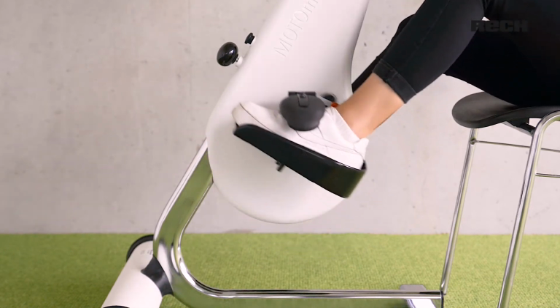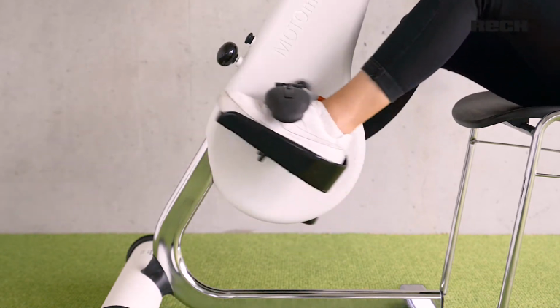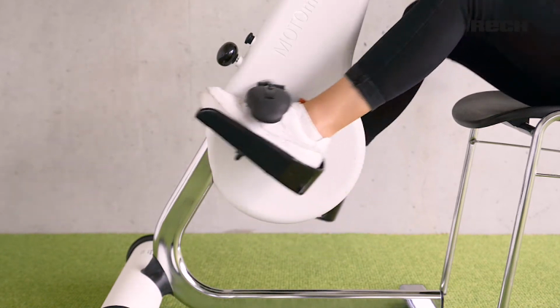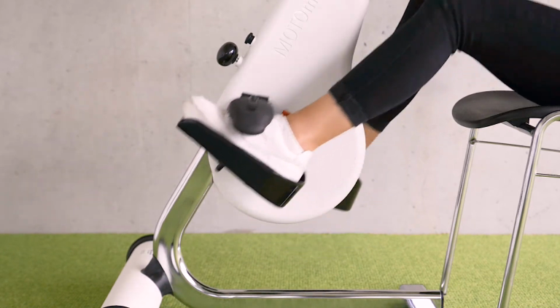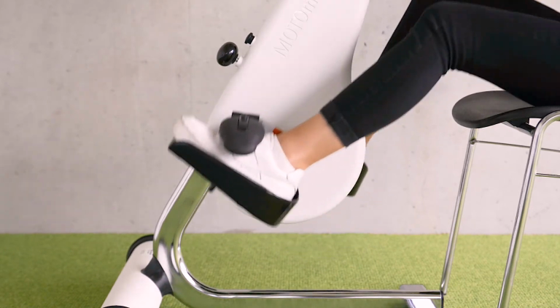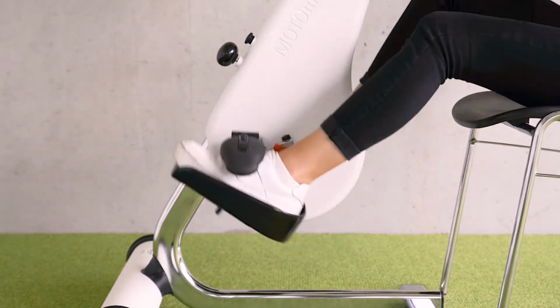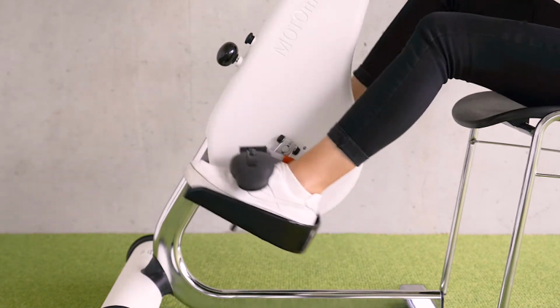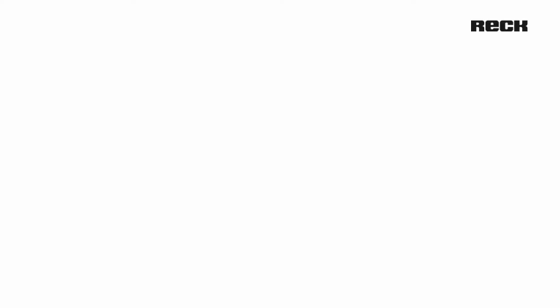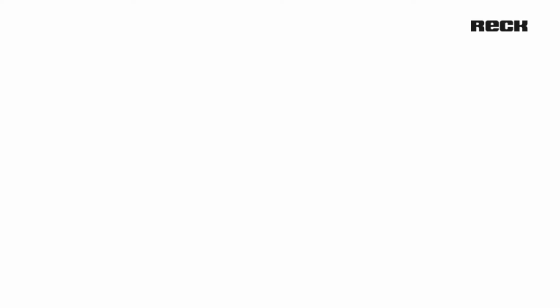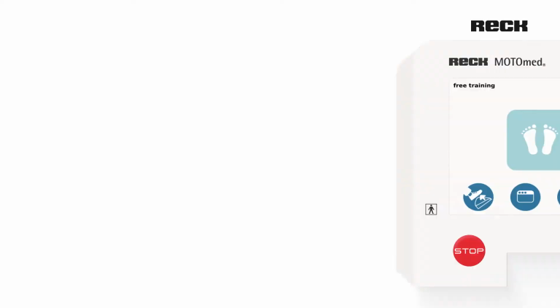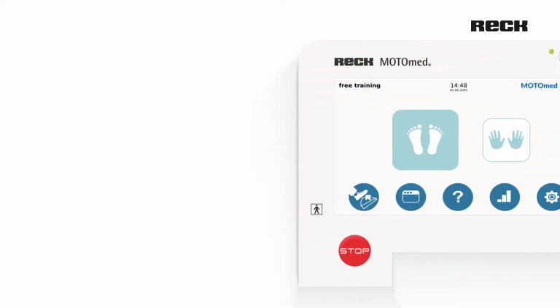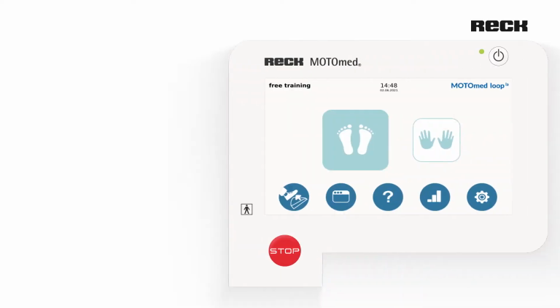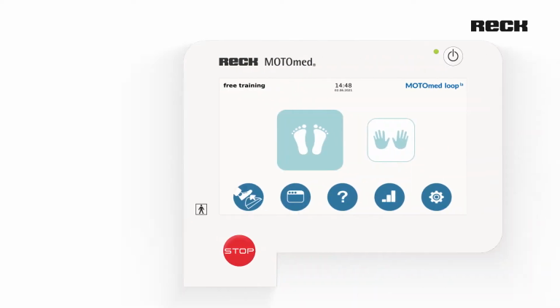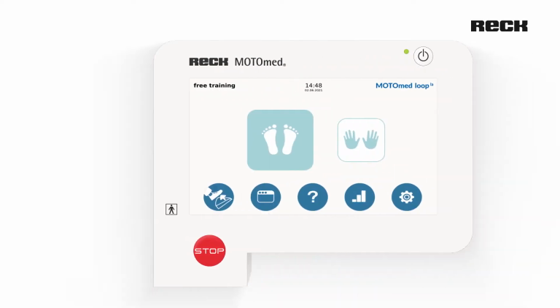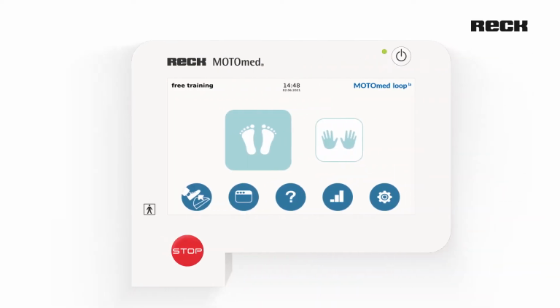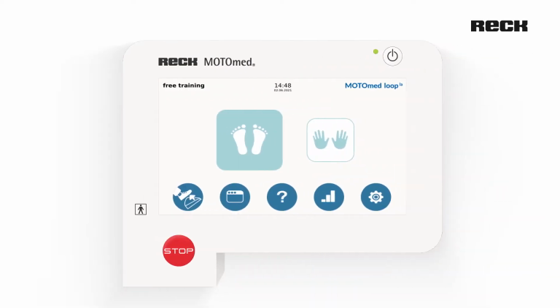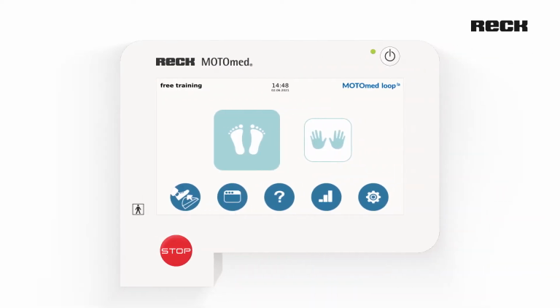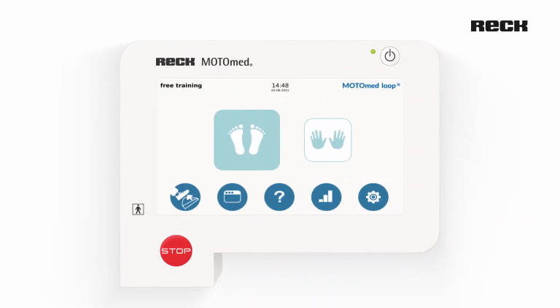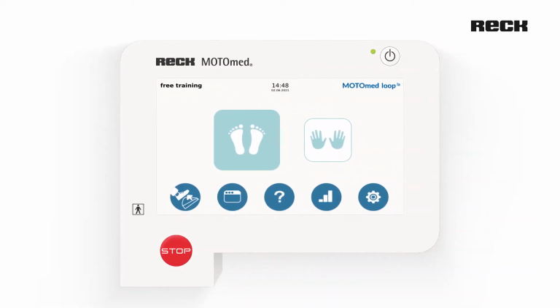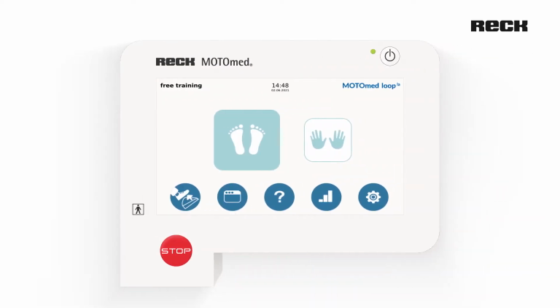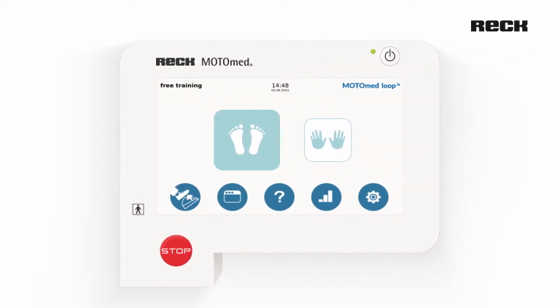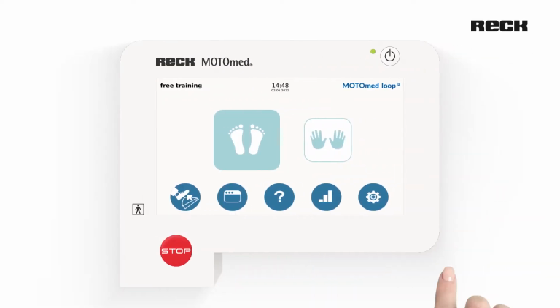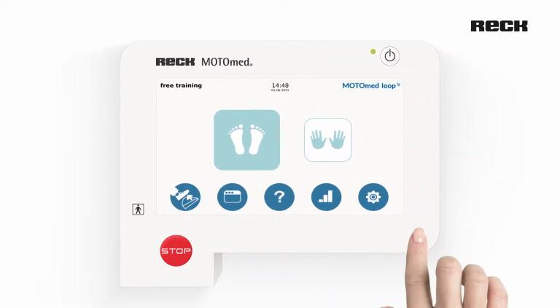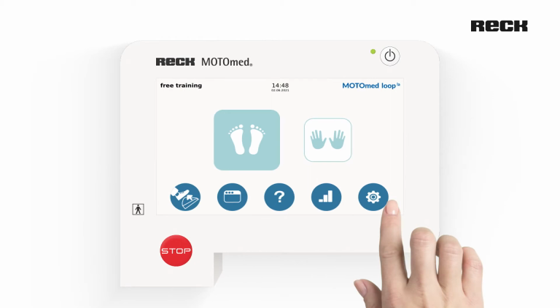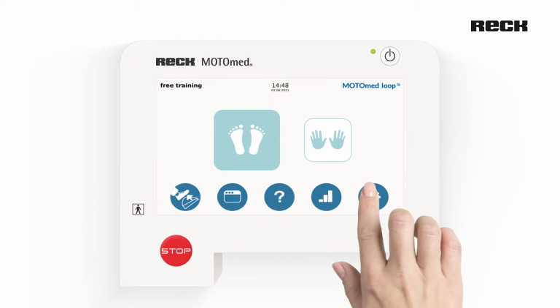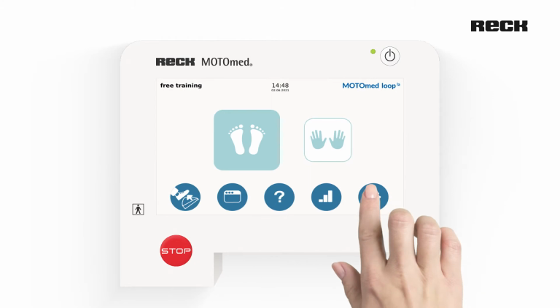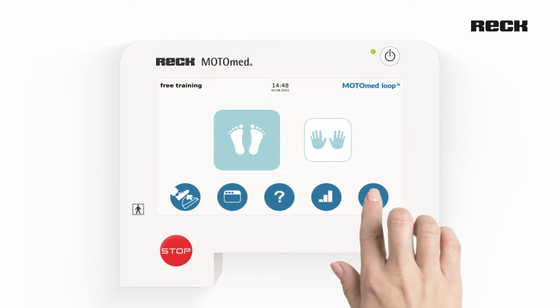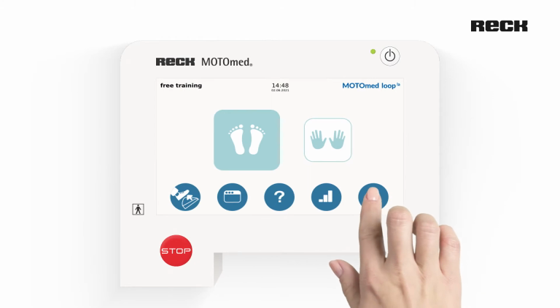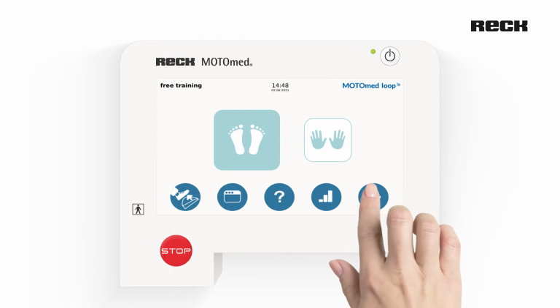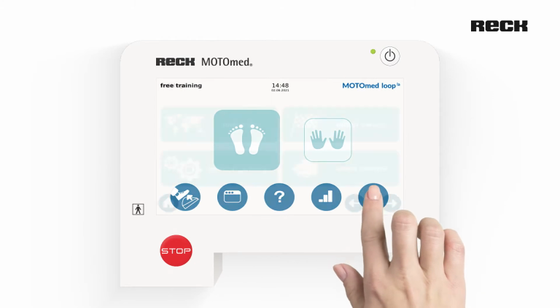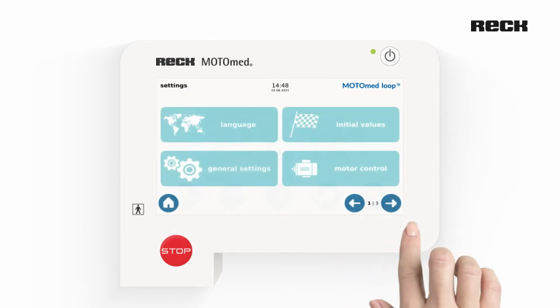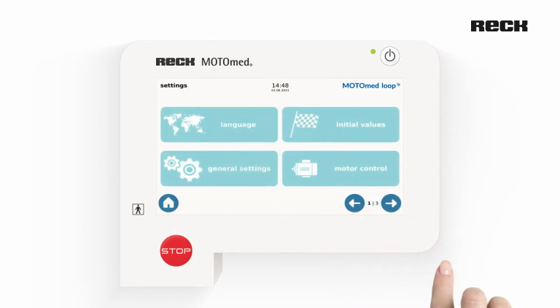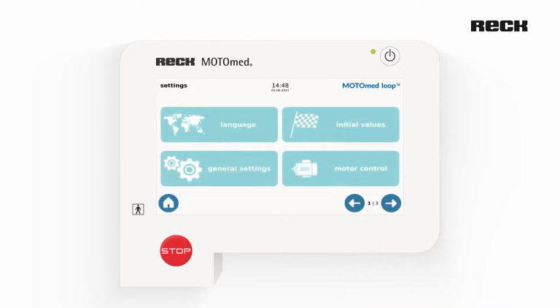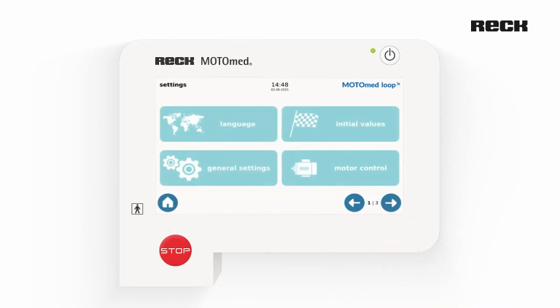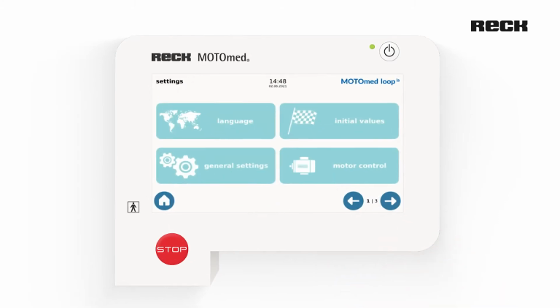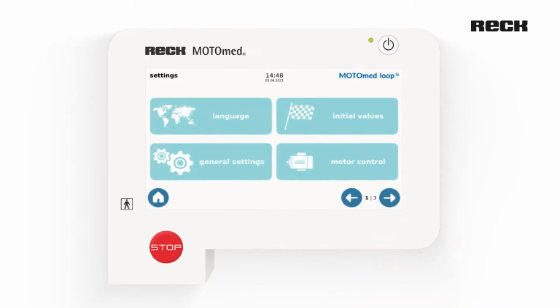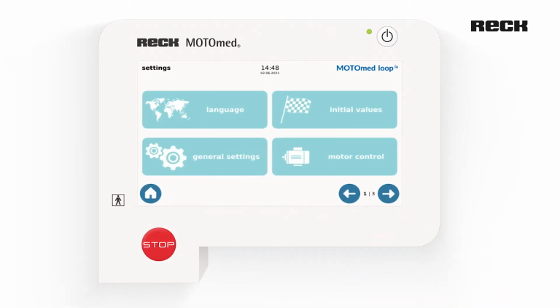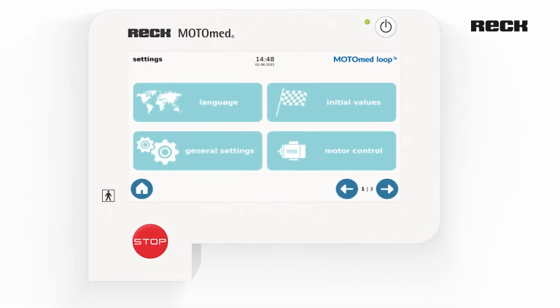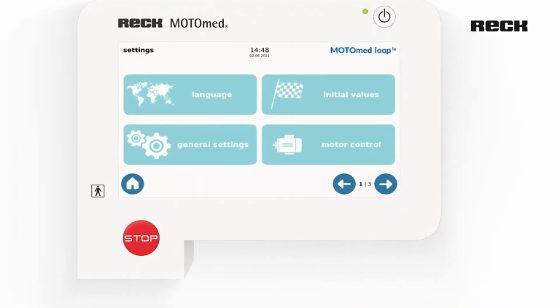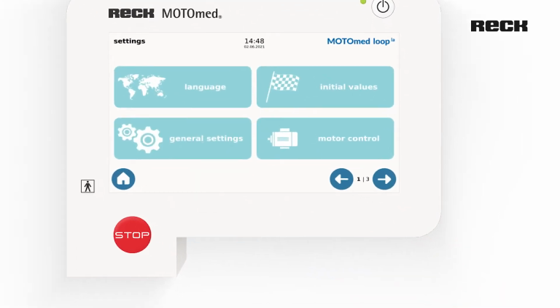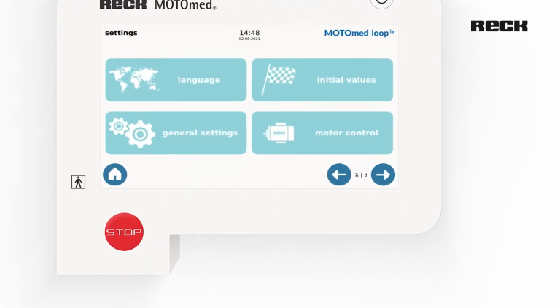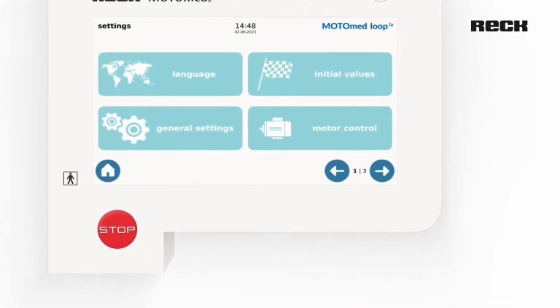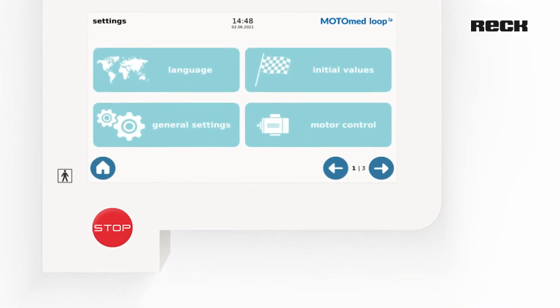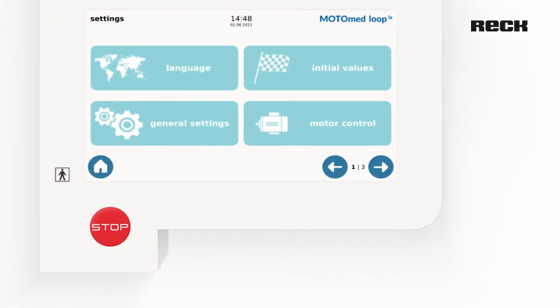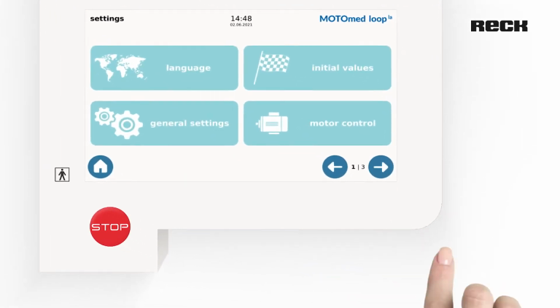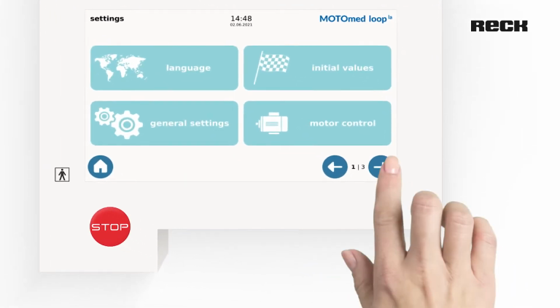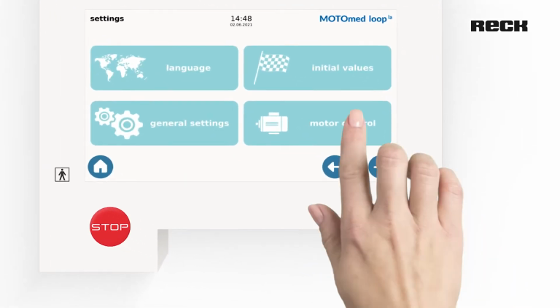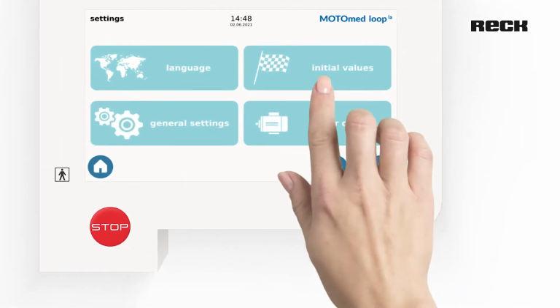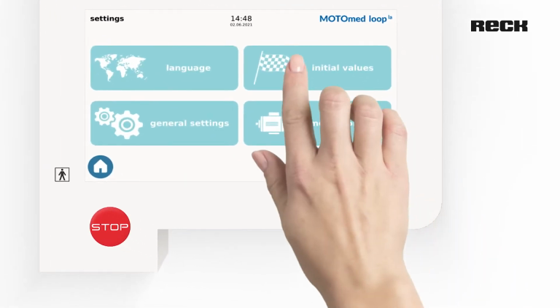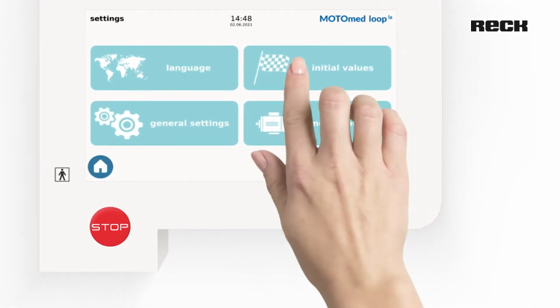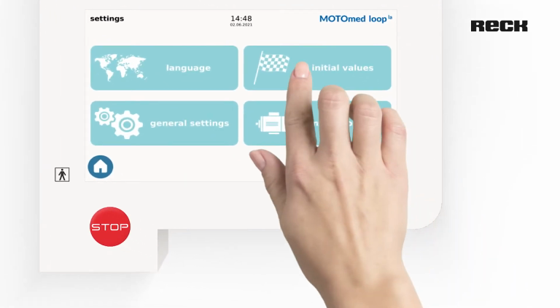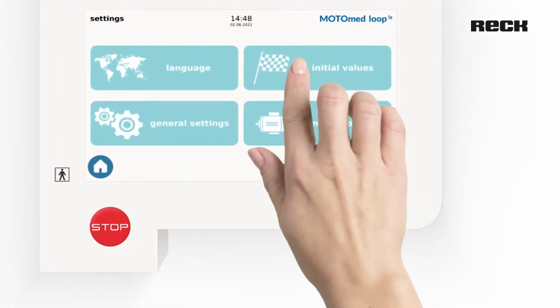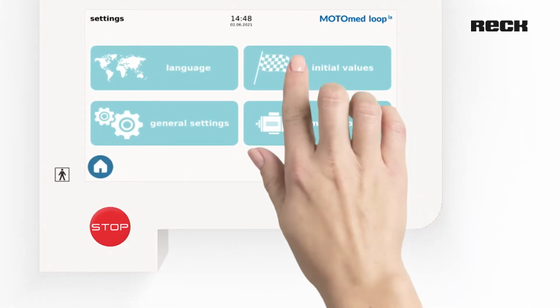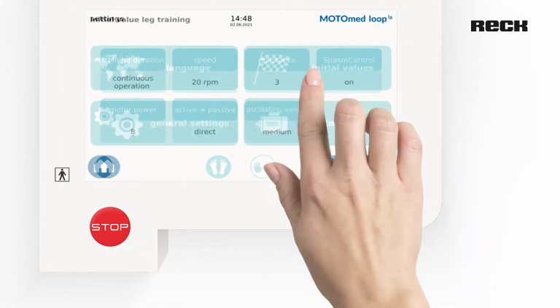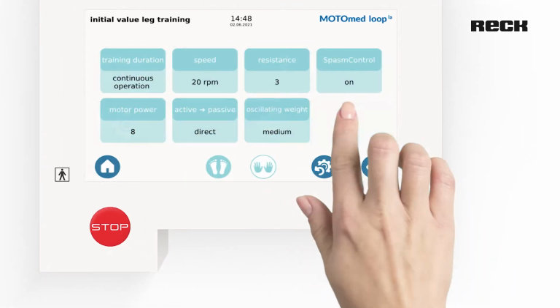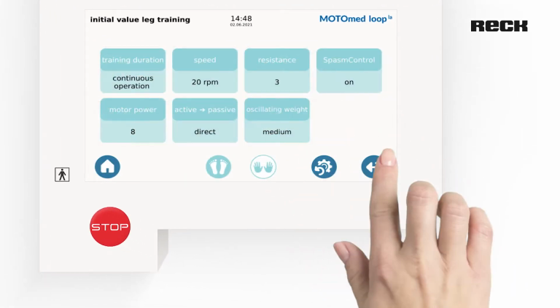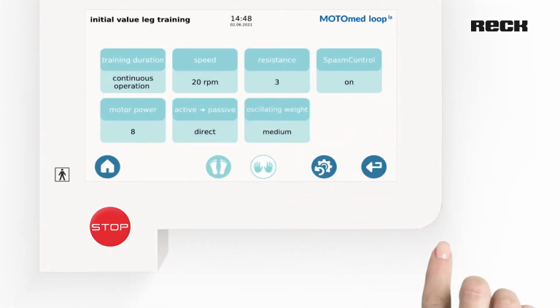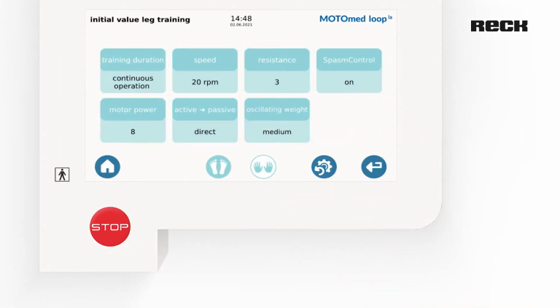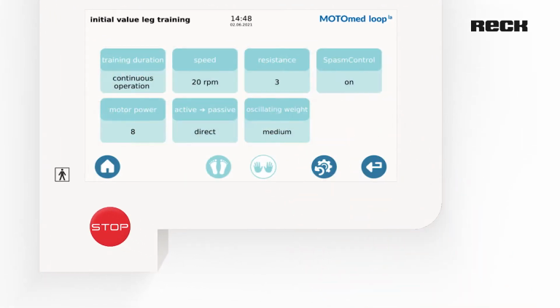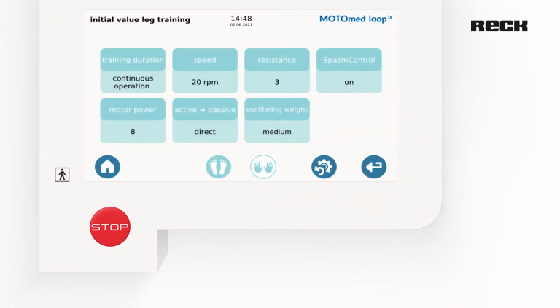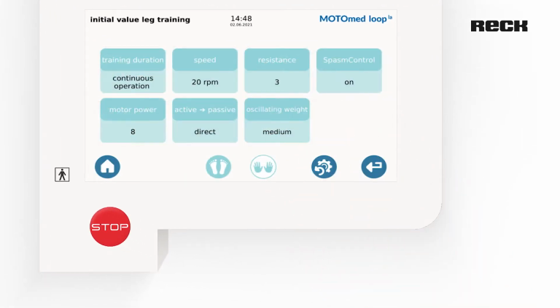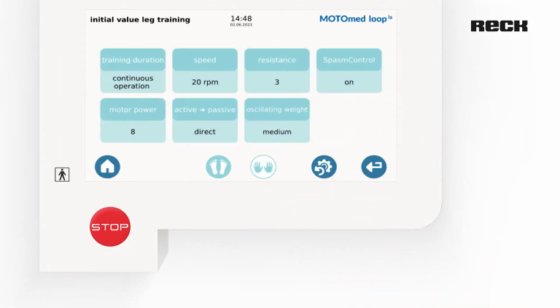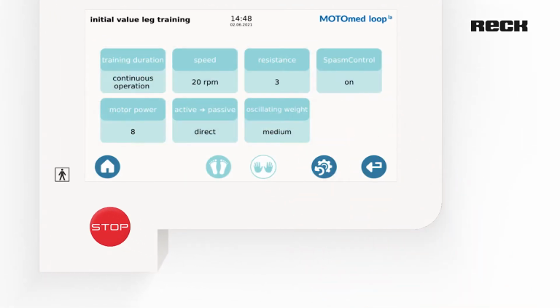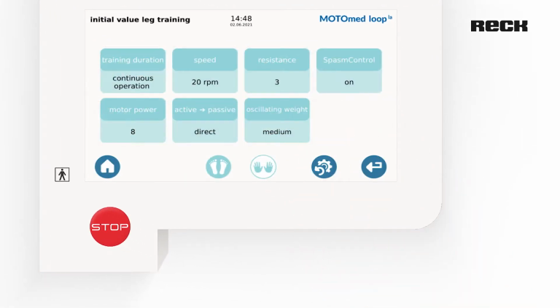To do this, select the settings button on the home screen and in the following menu the button, initial values.